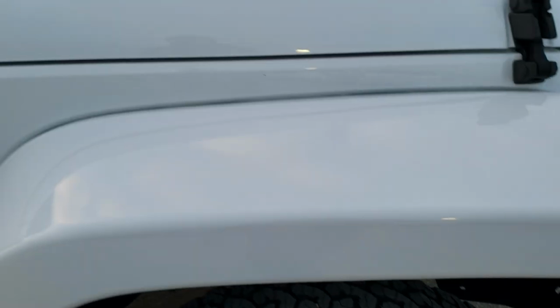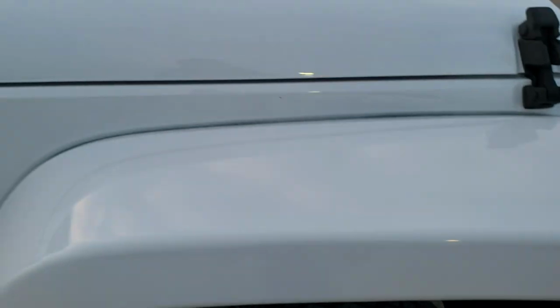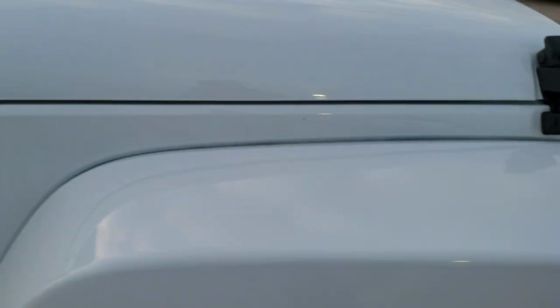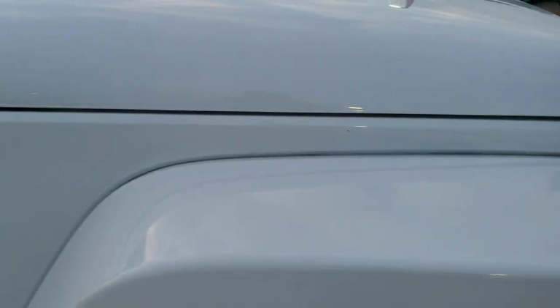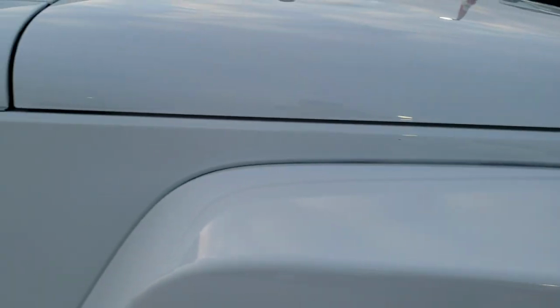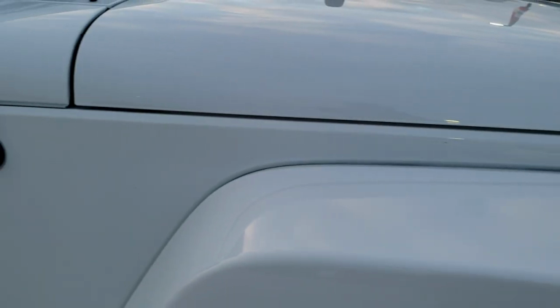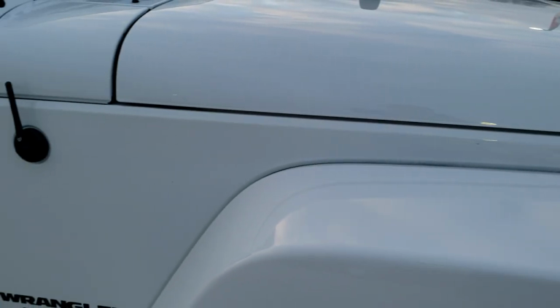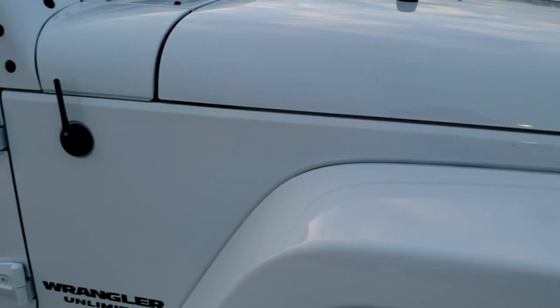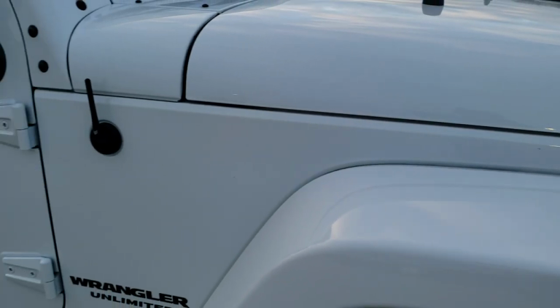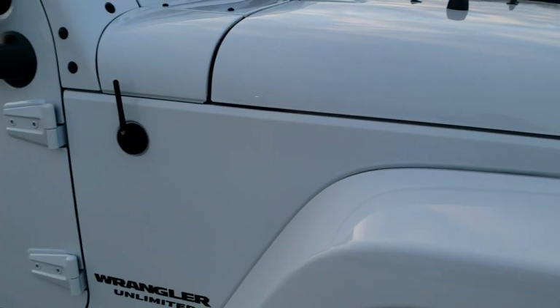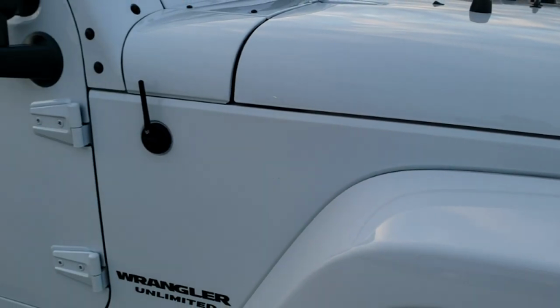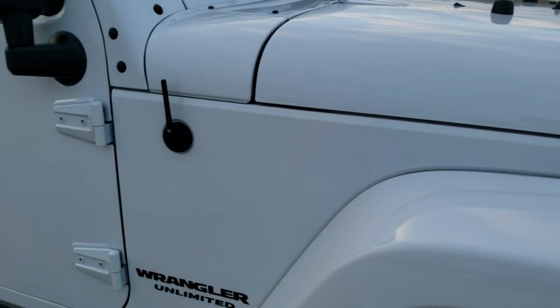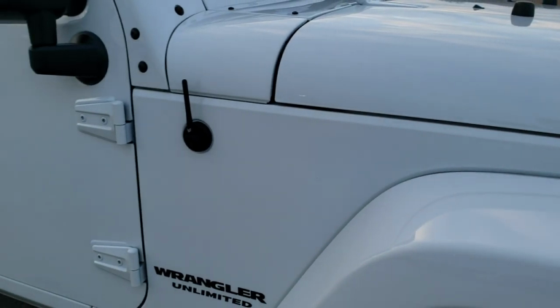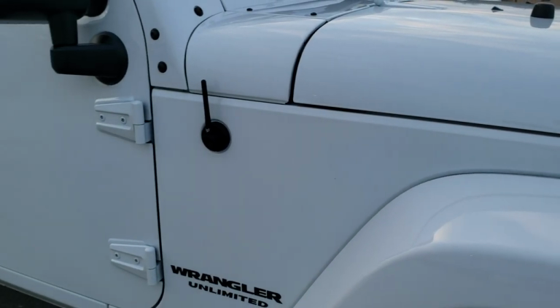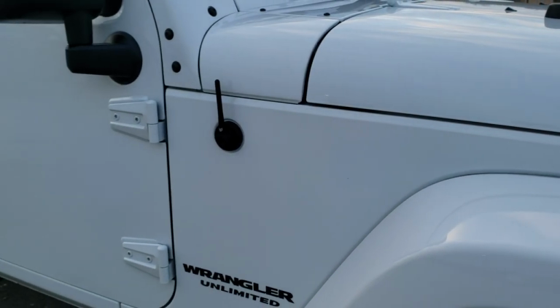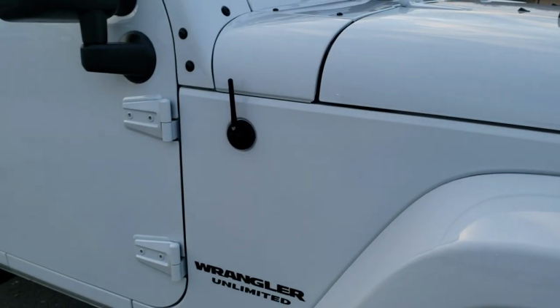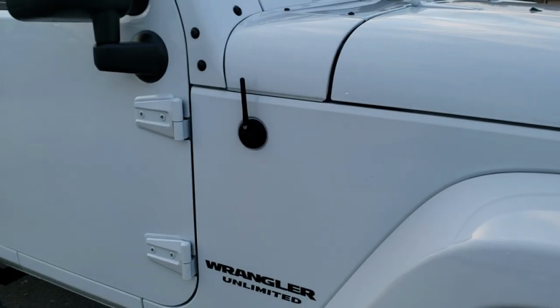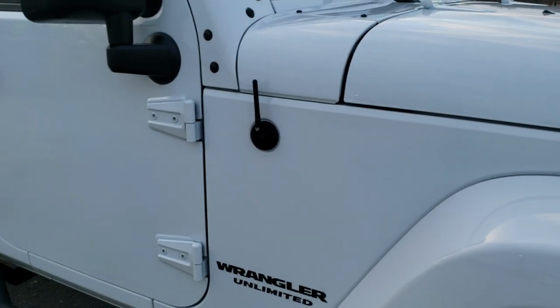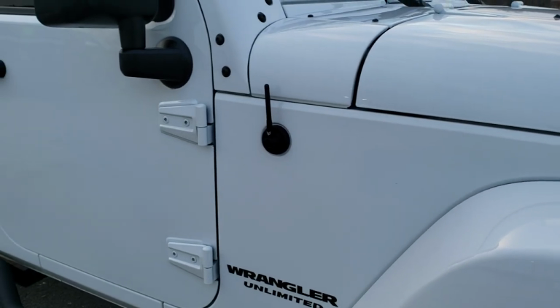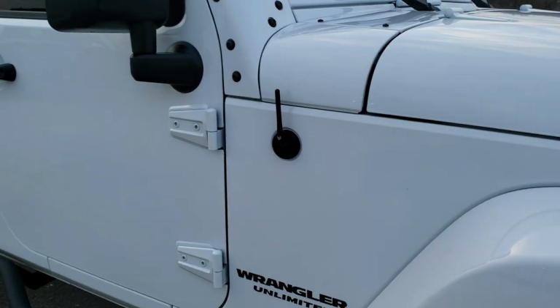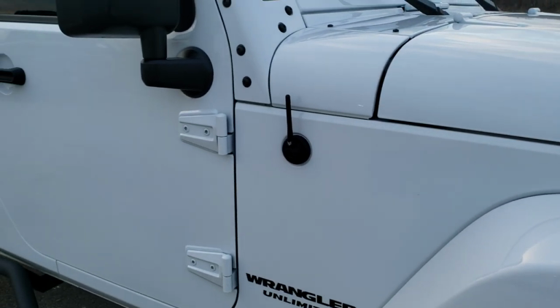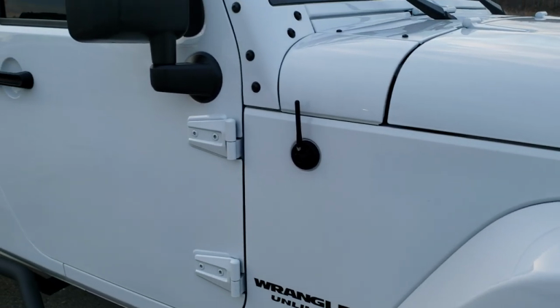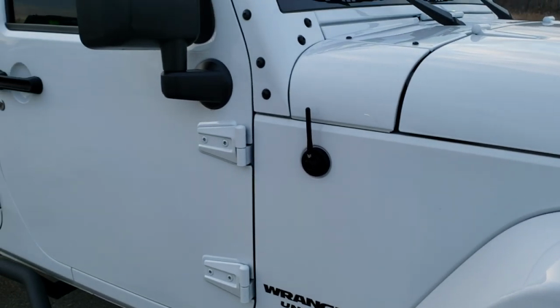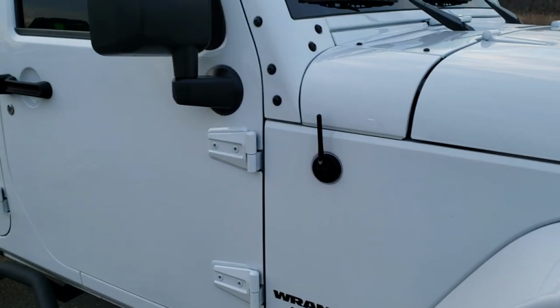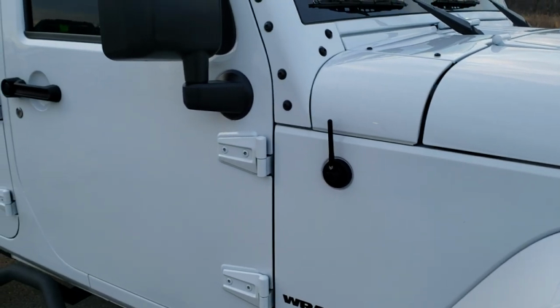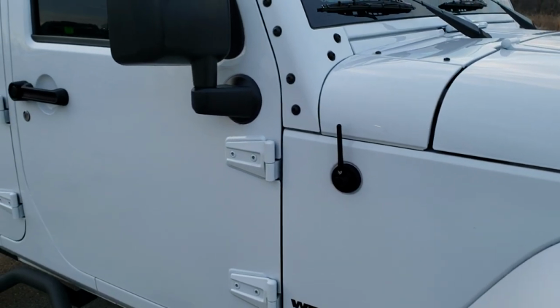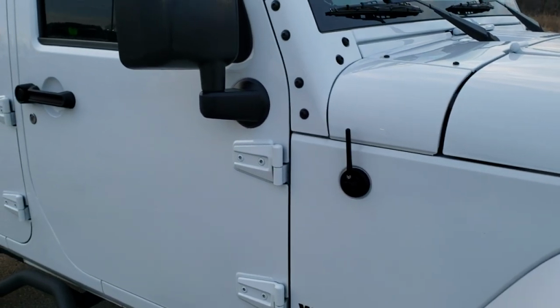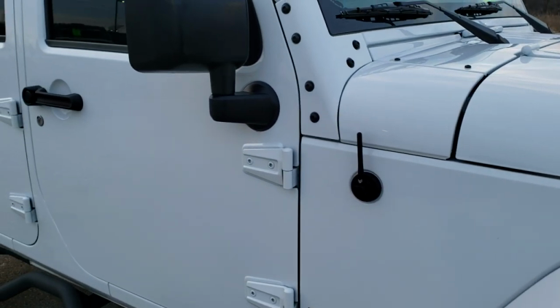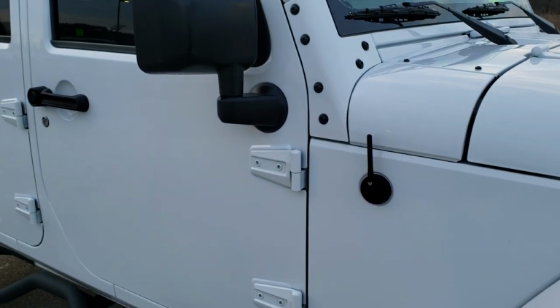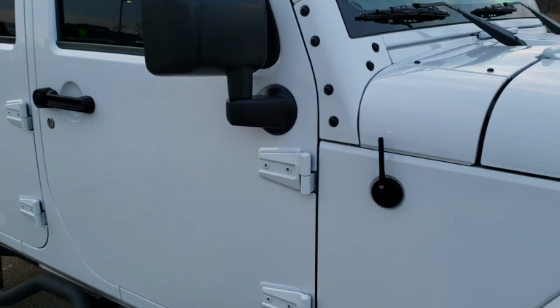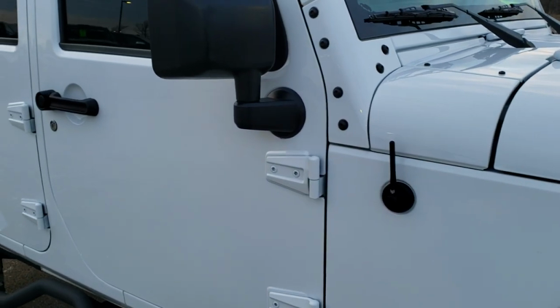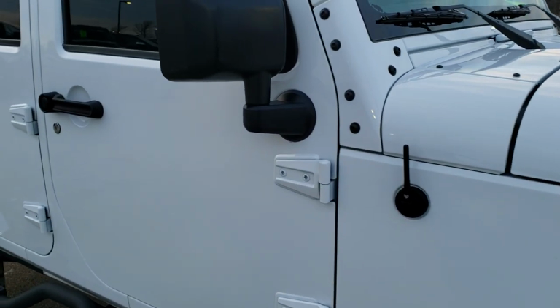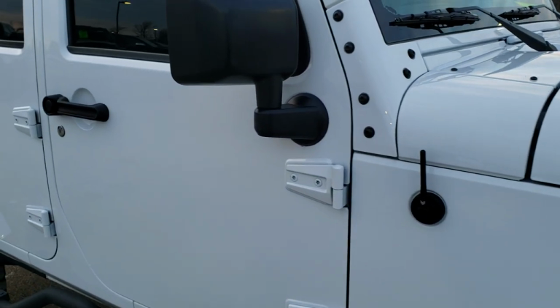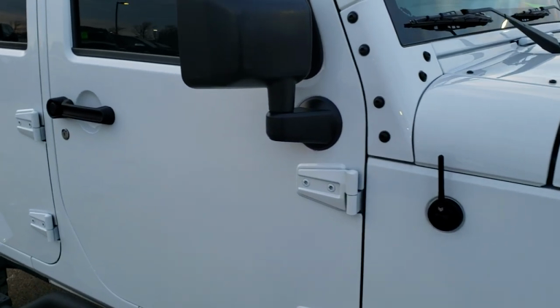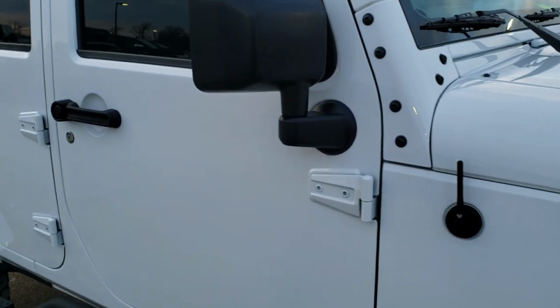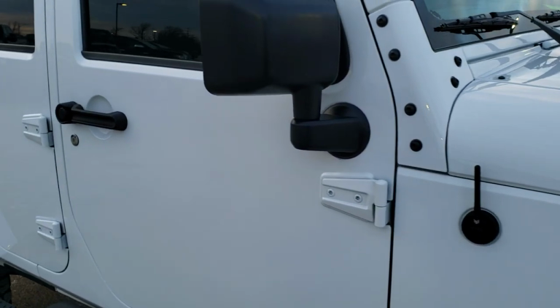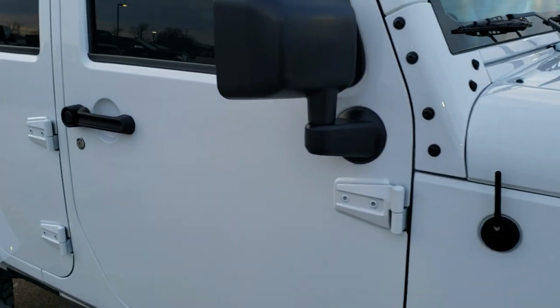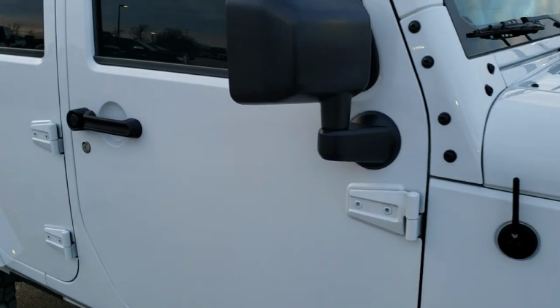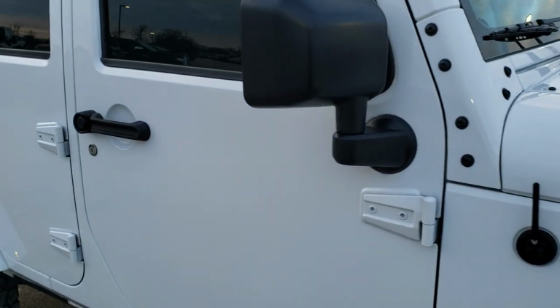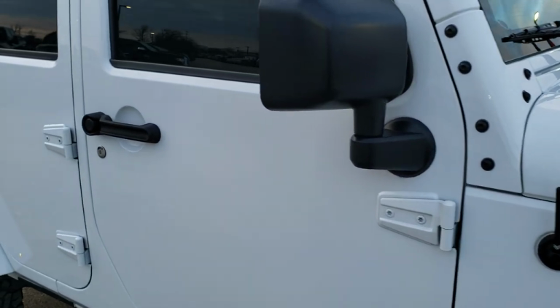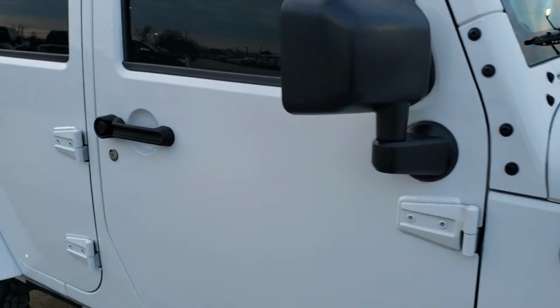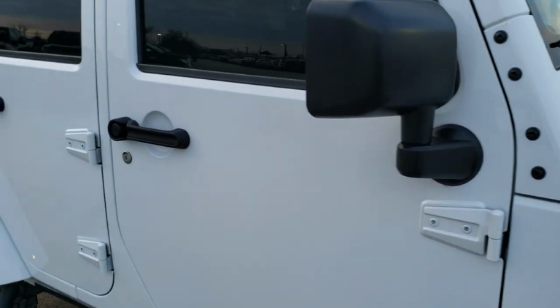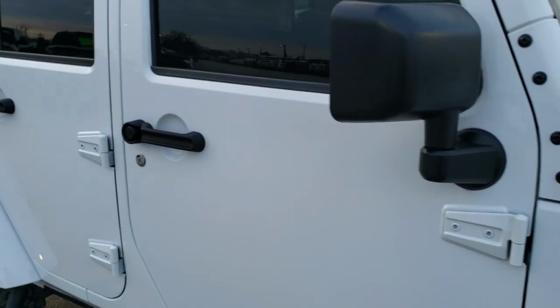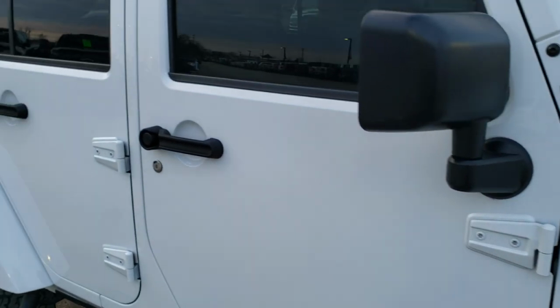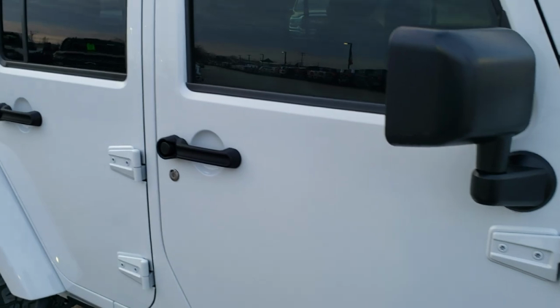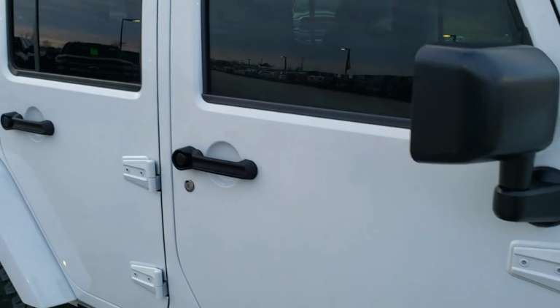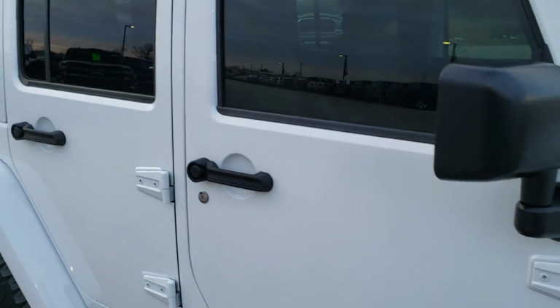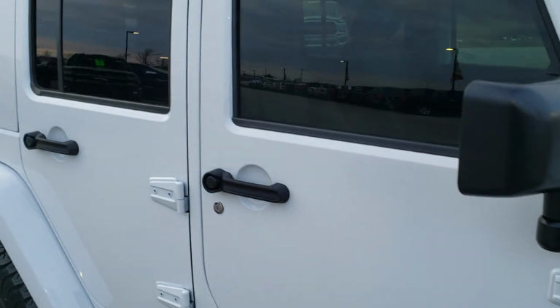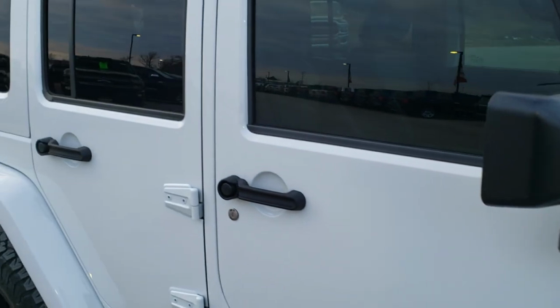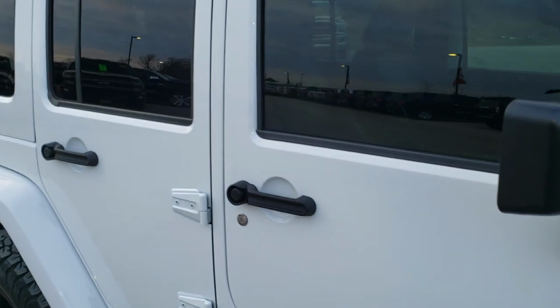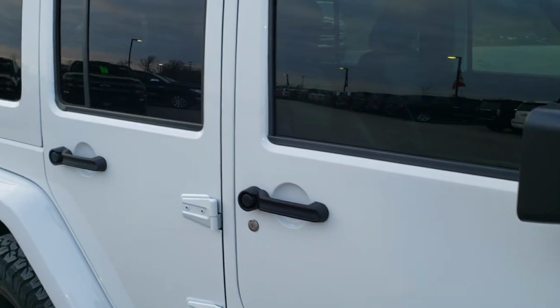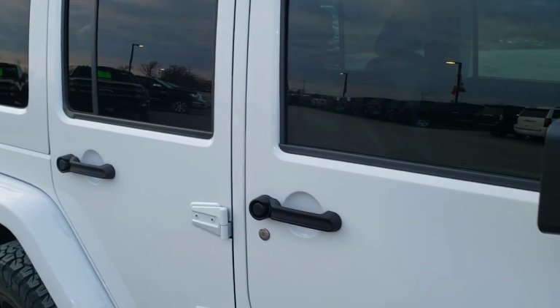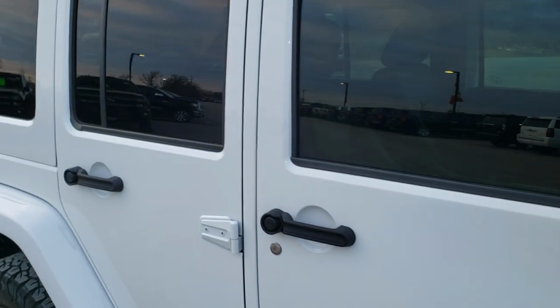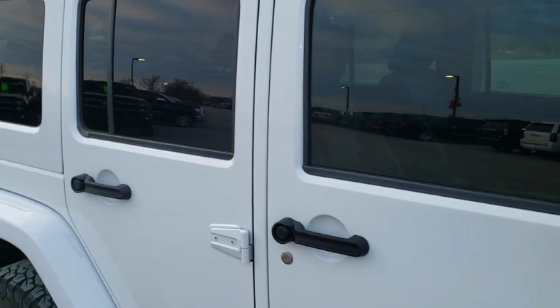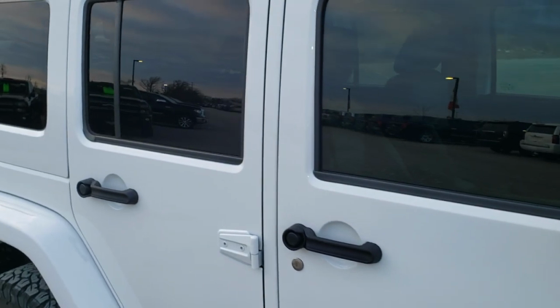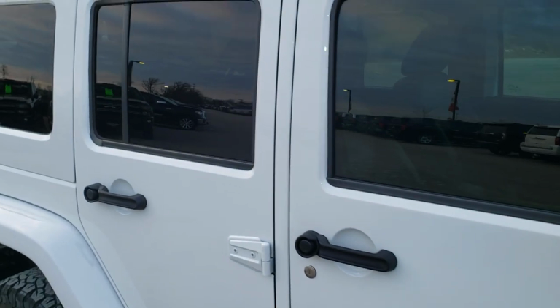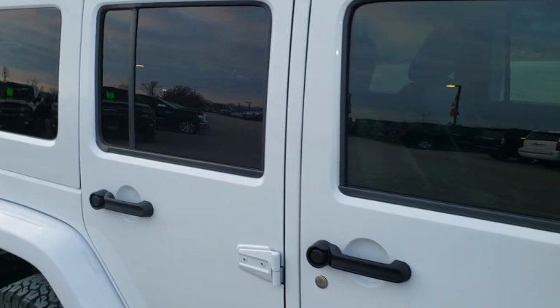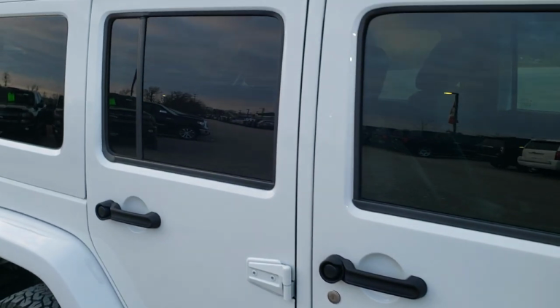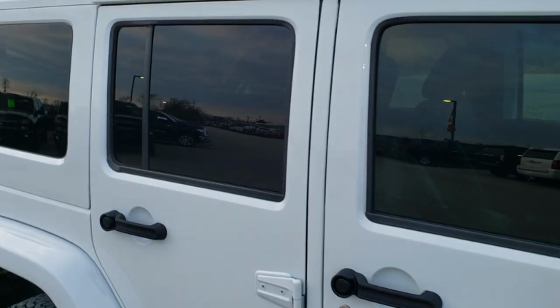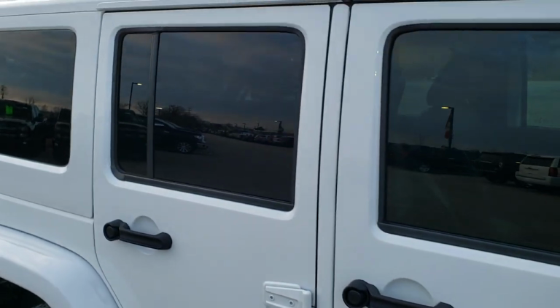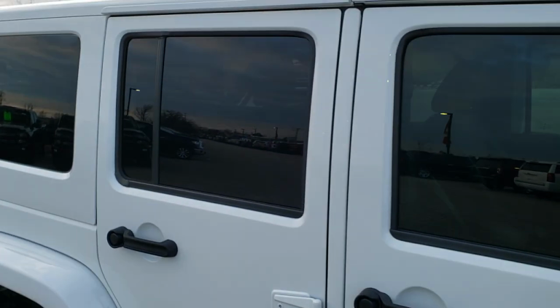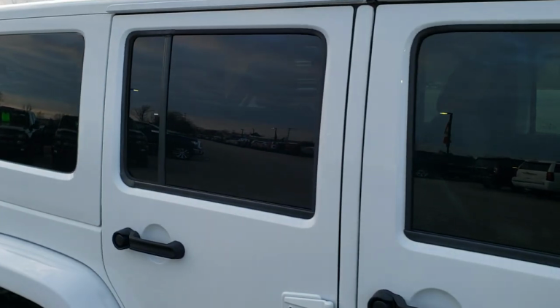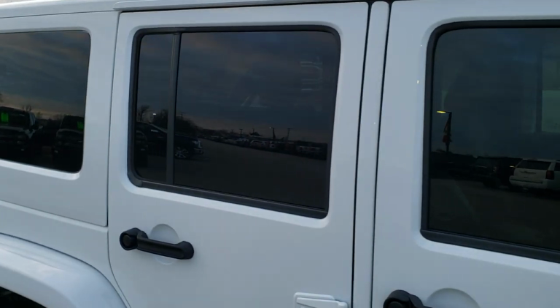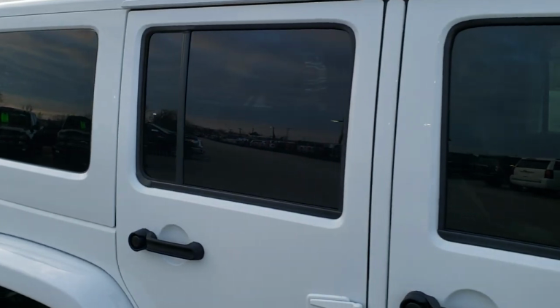As you go down this side of the Jeep you can see just how clean the body is — how reflective and mirror-like that paint is.